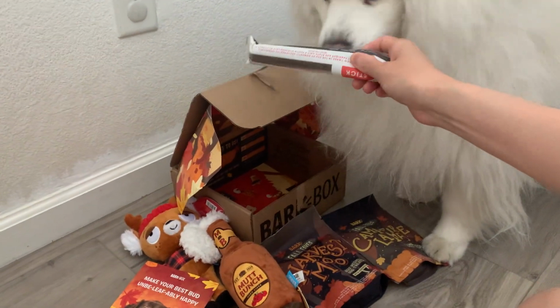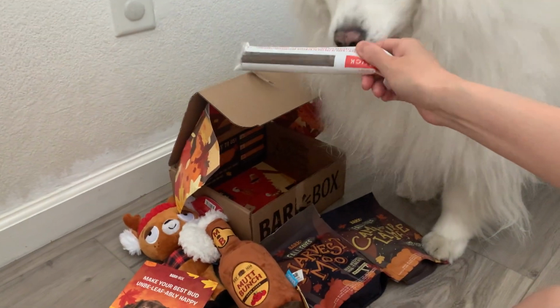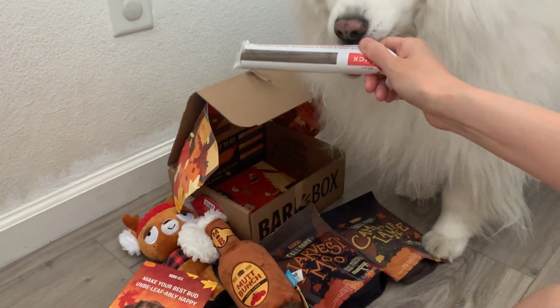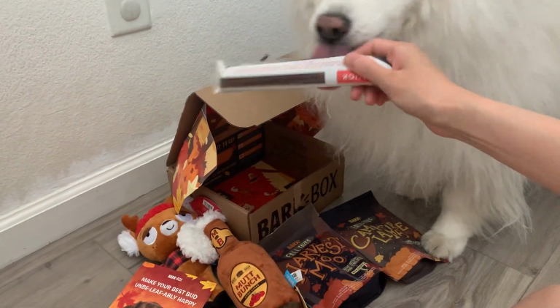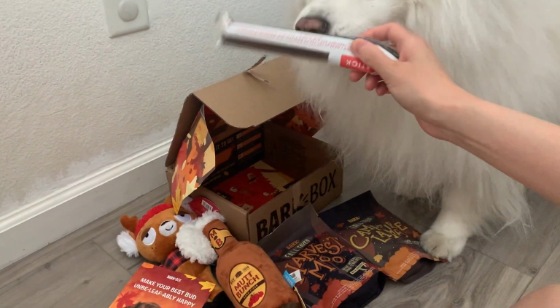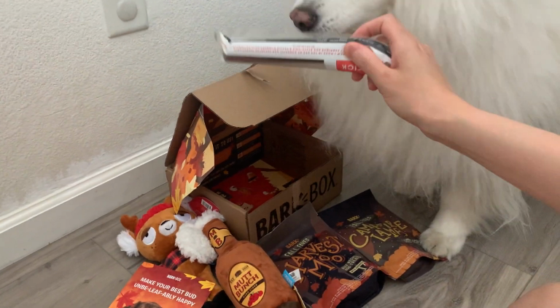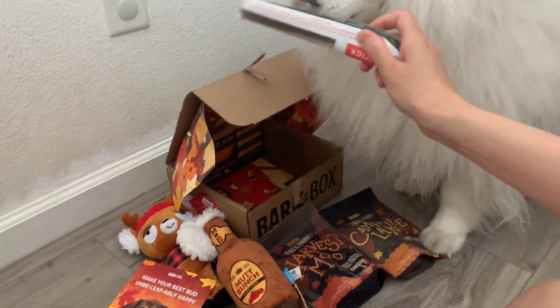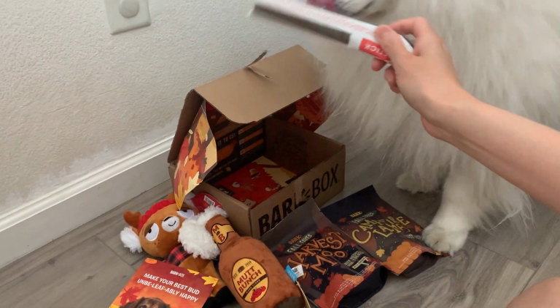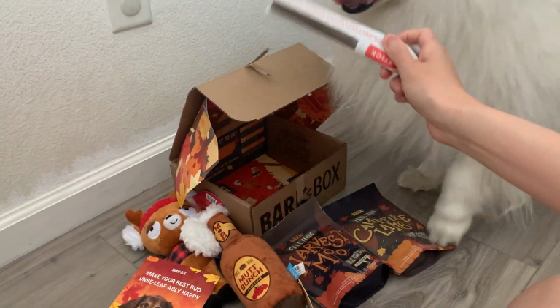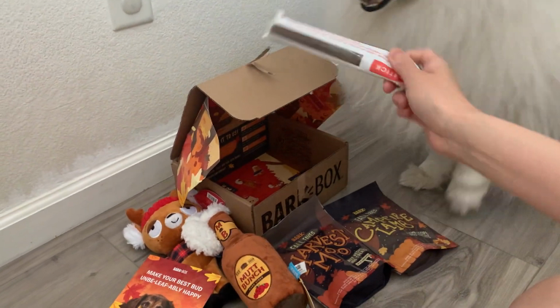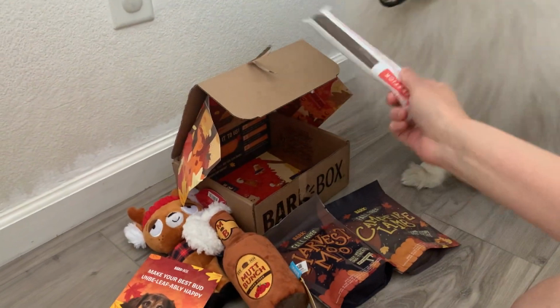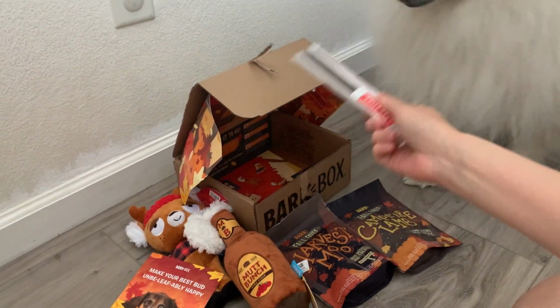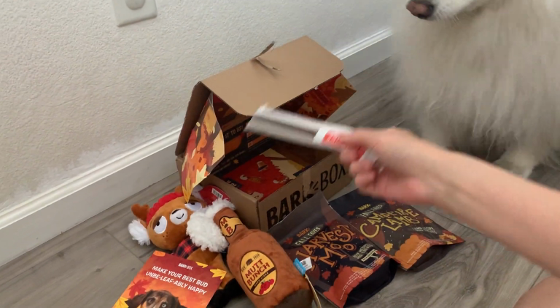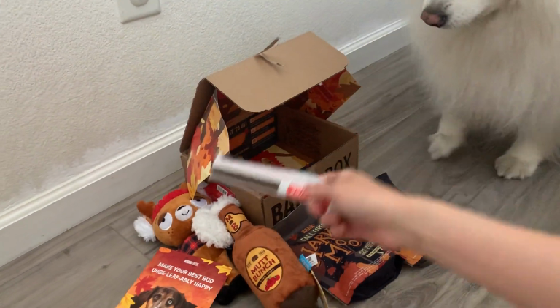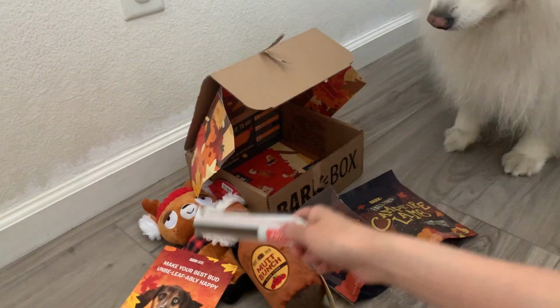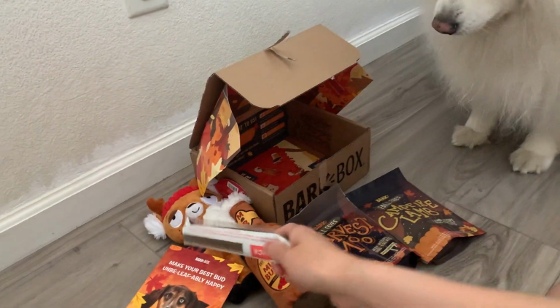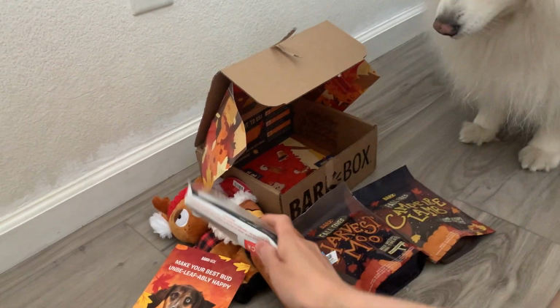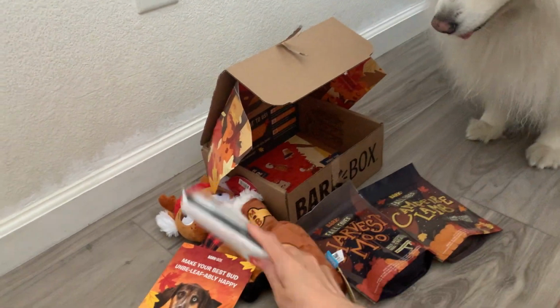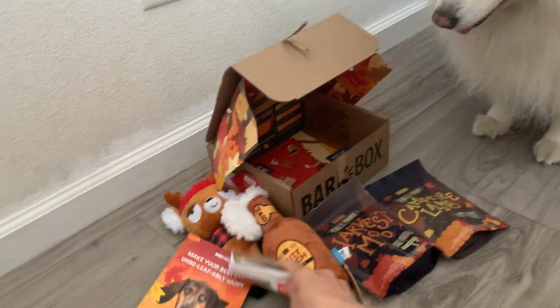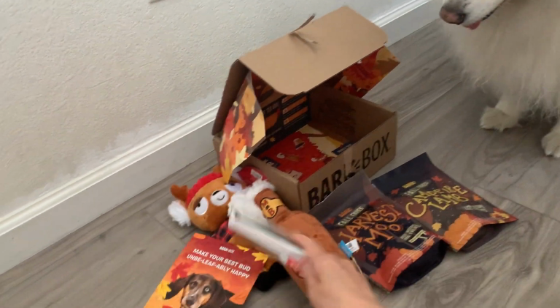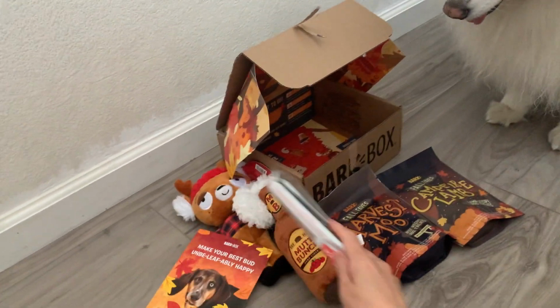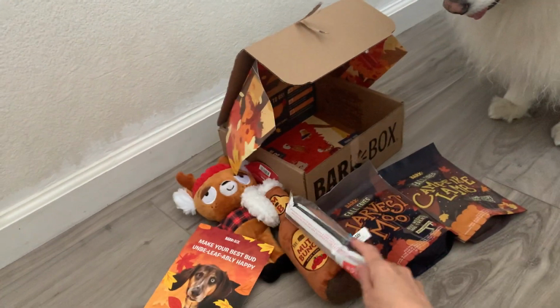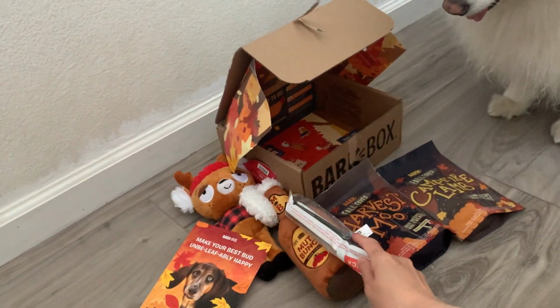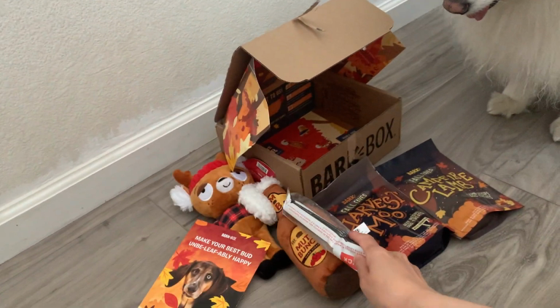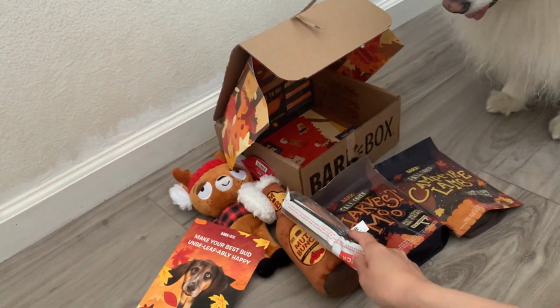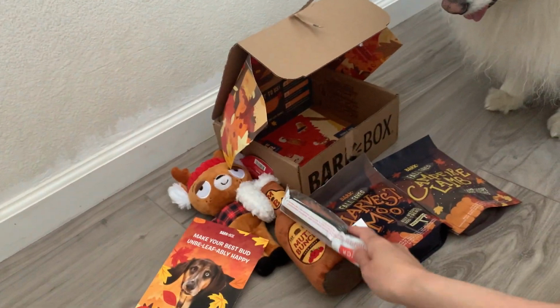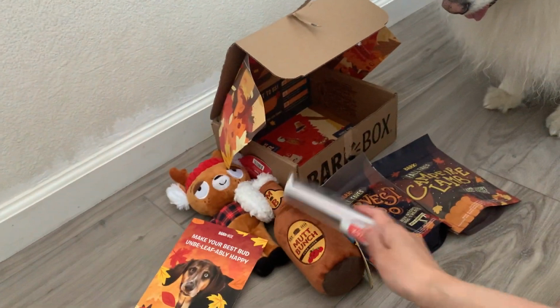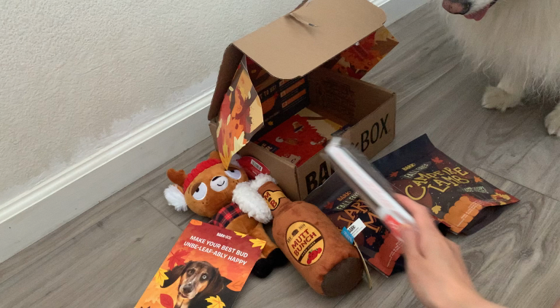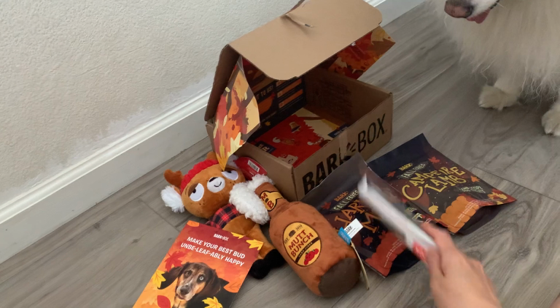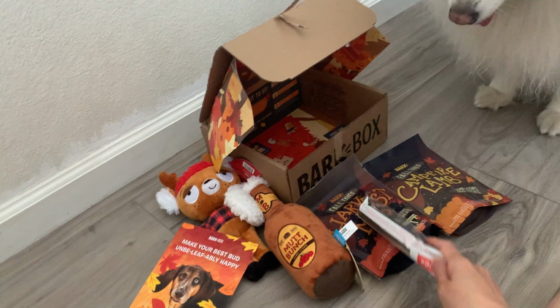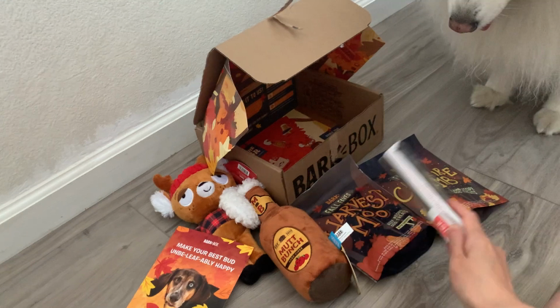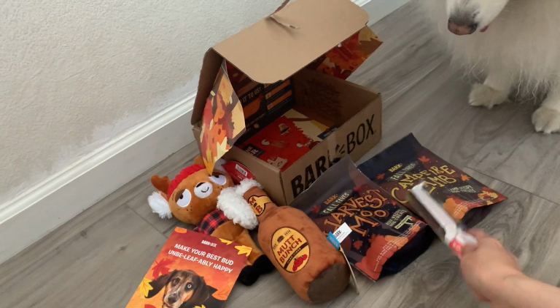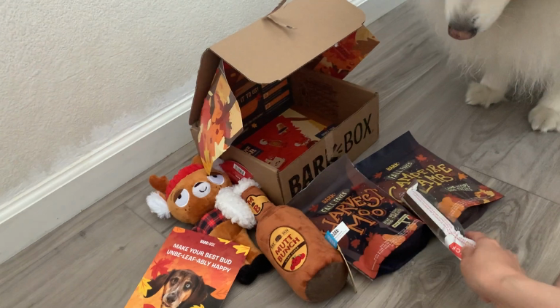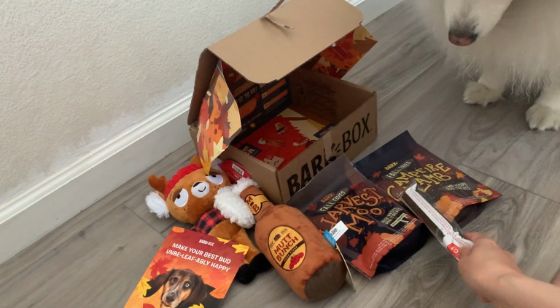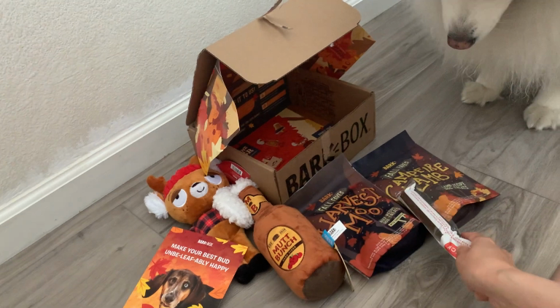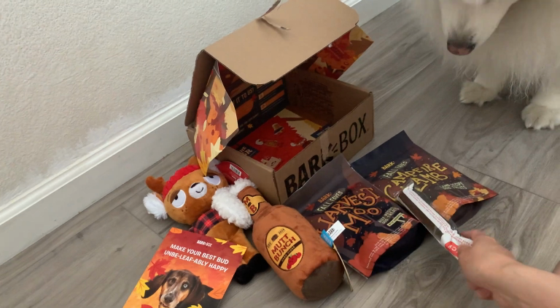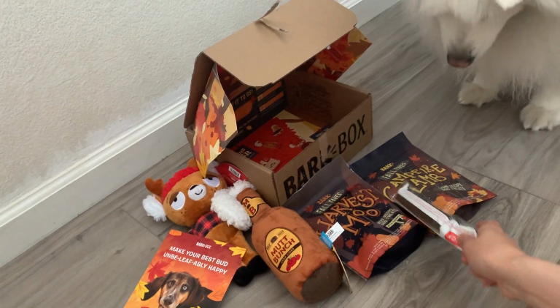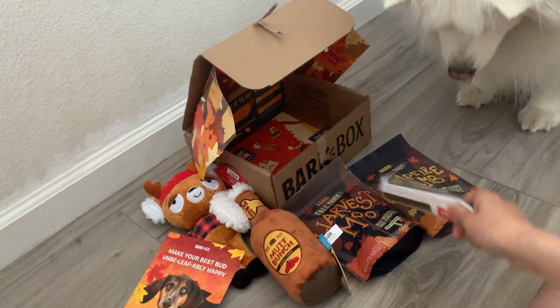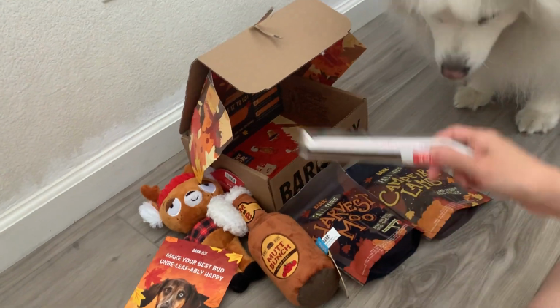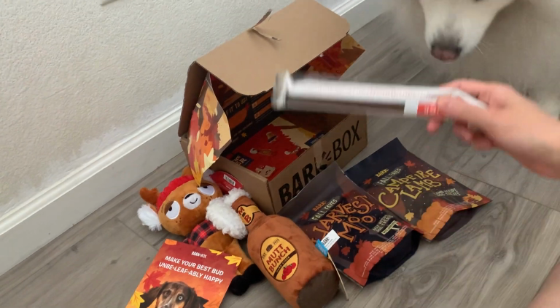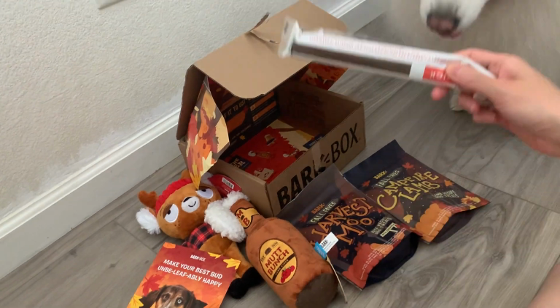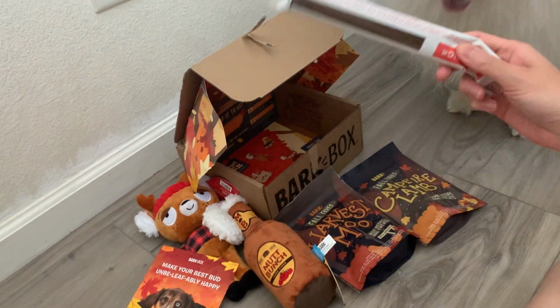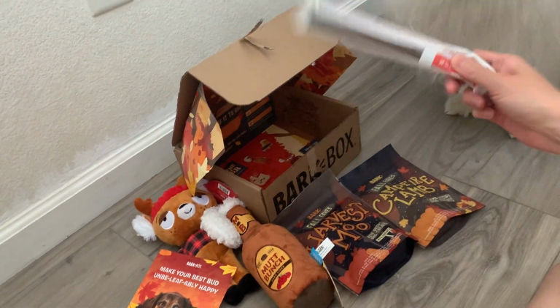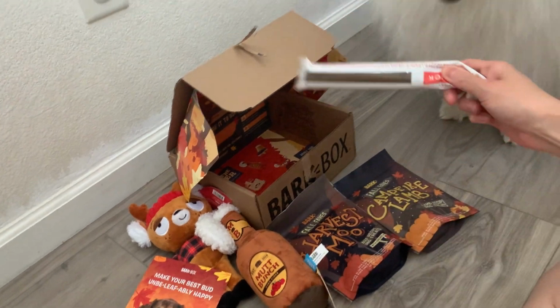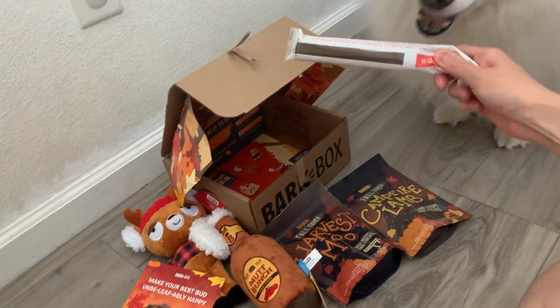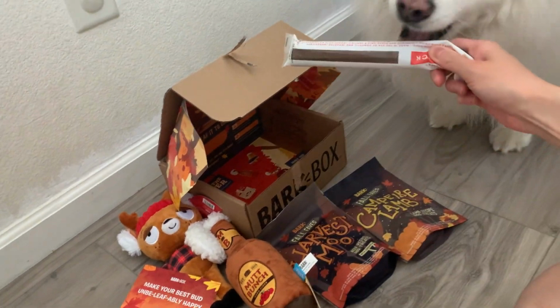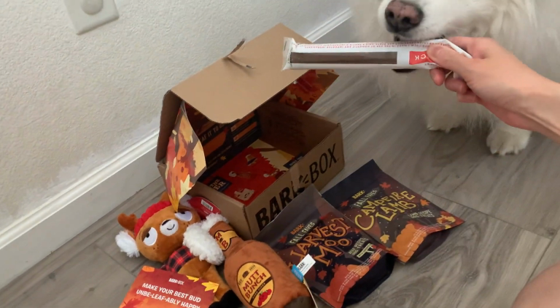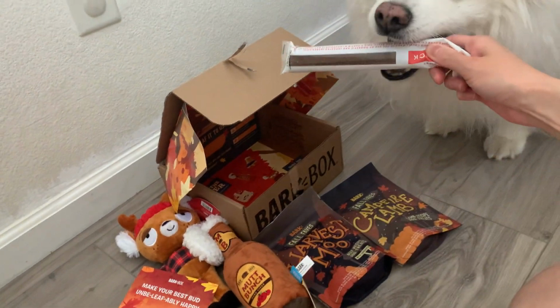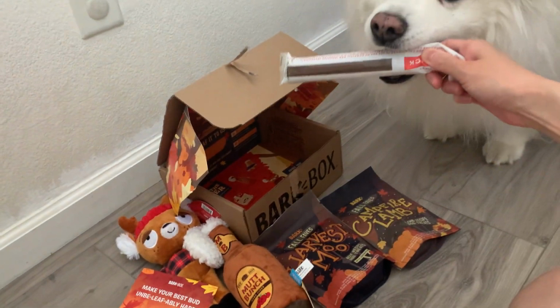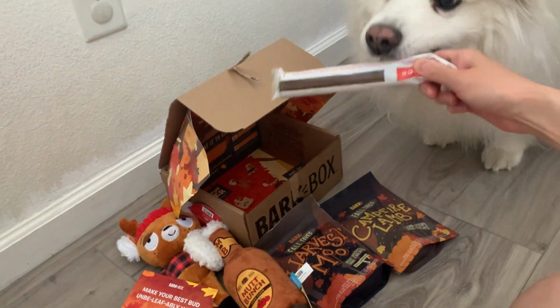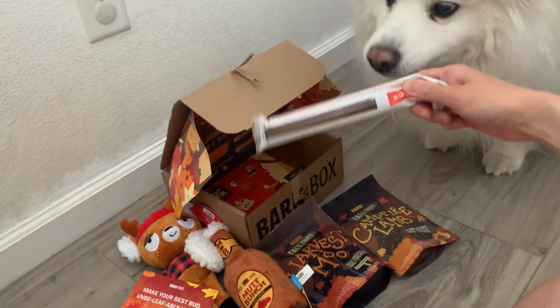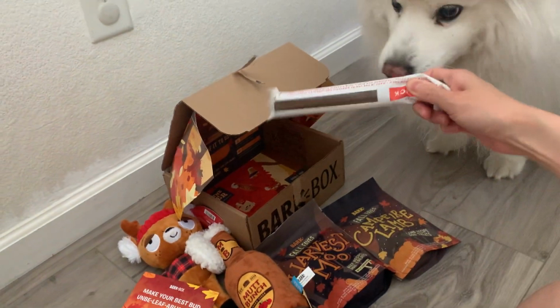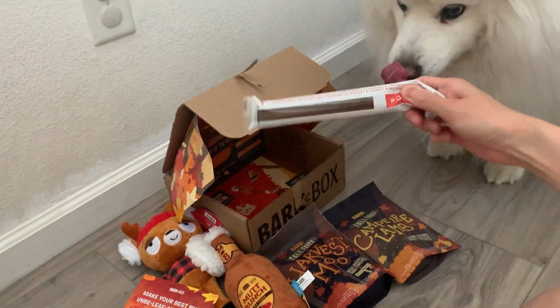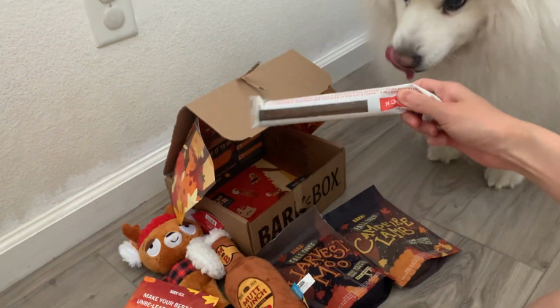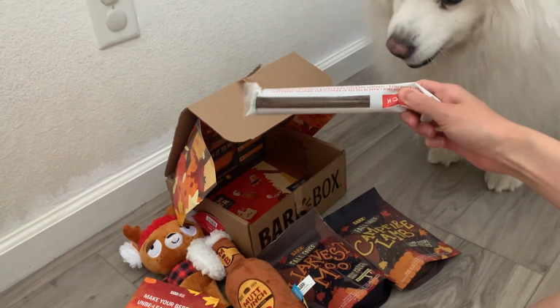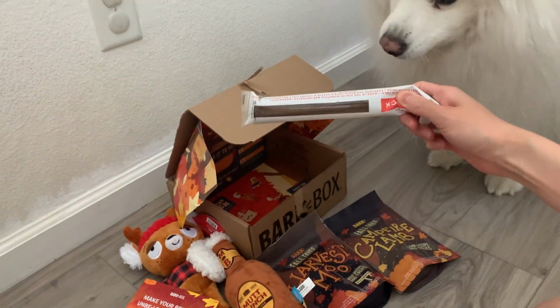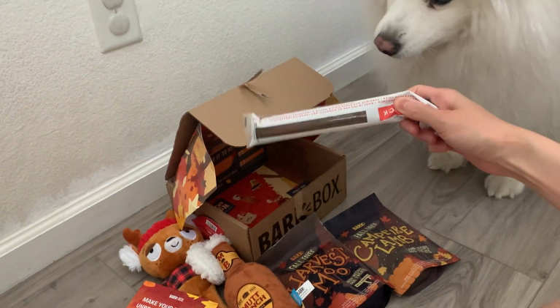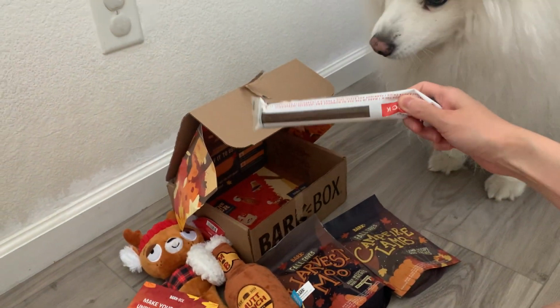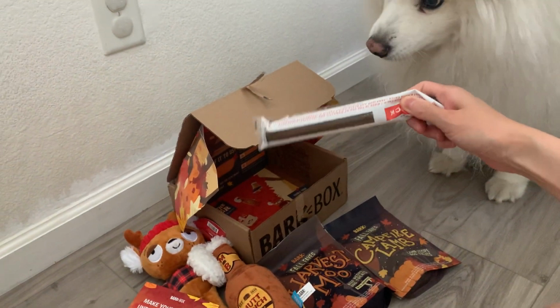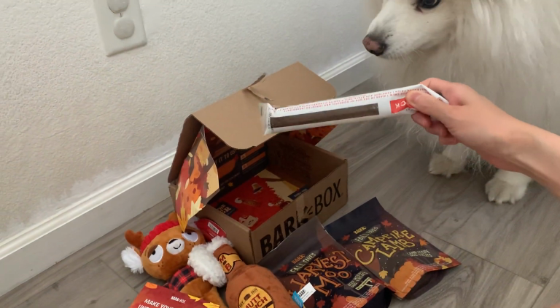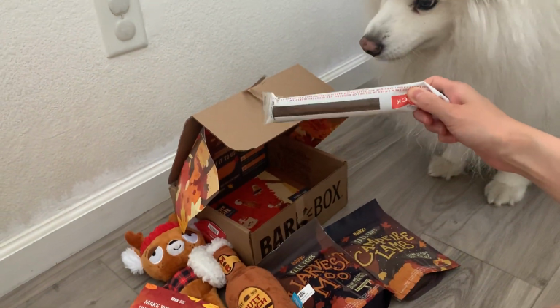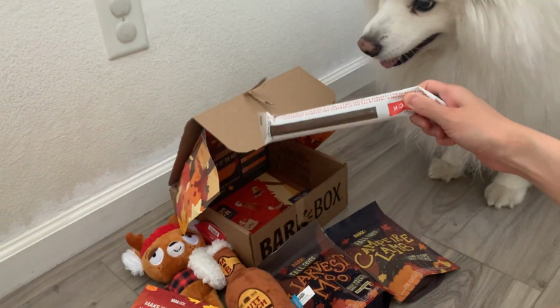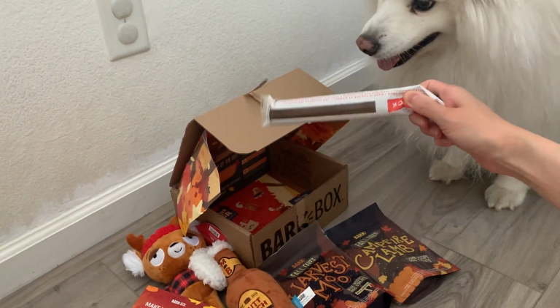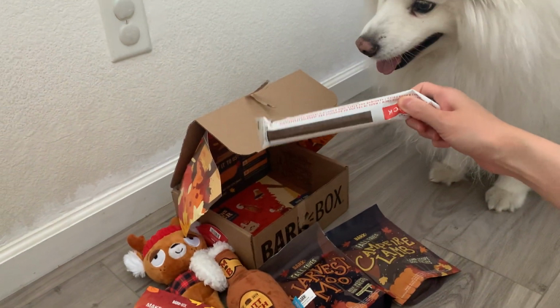This is his favorite one. We have two toys, two treats, one chew — and this is always his favorite one.